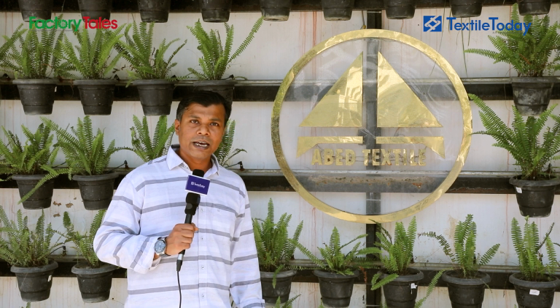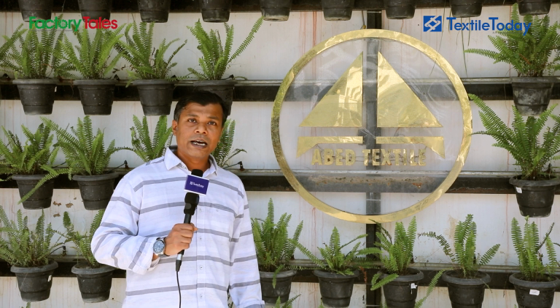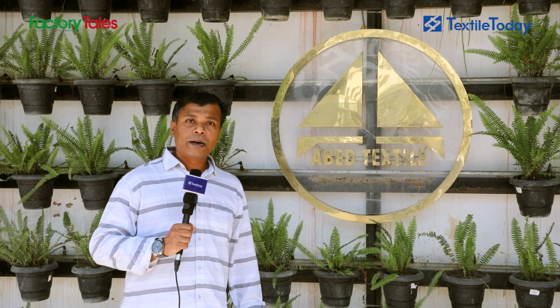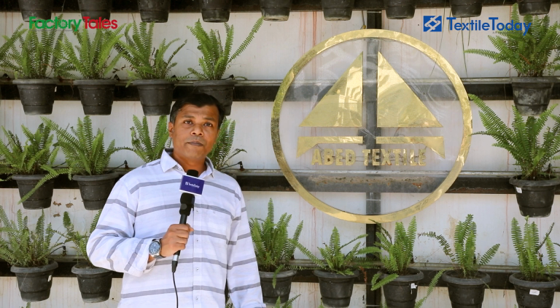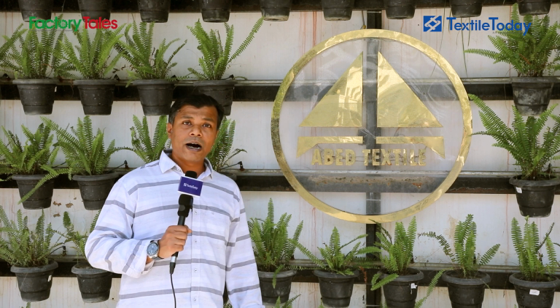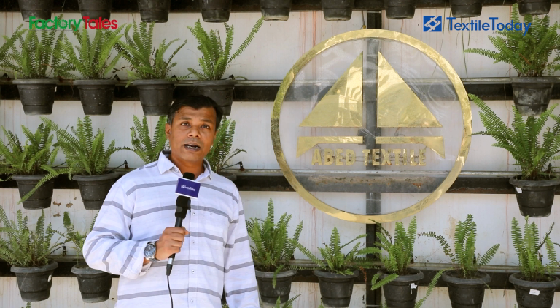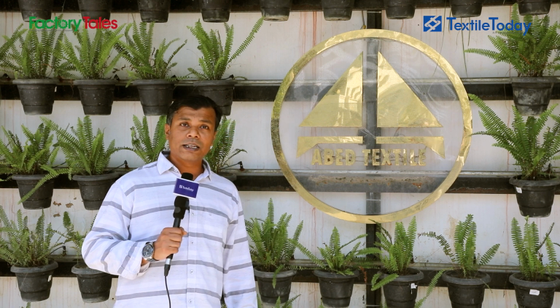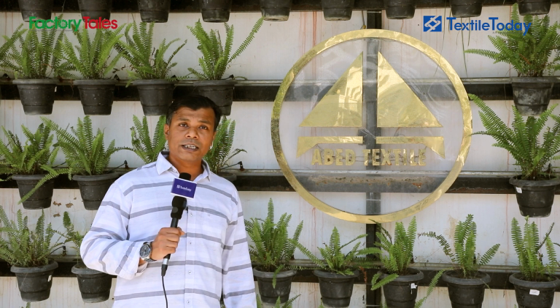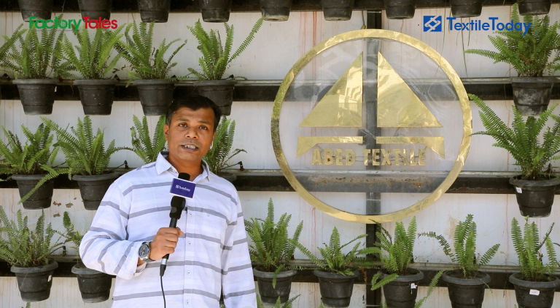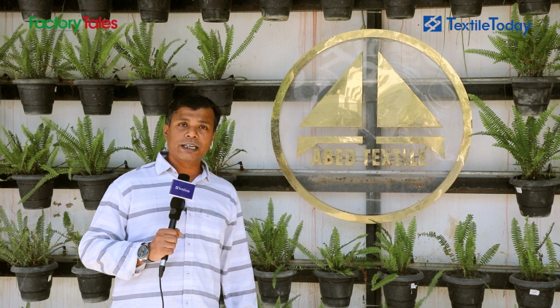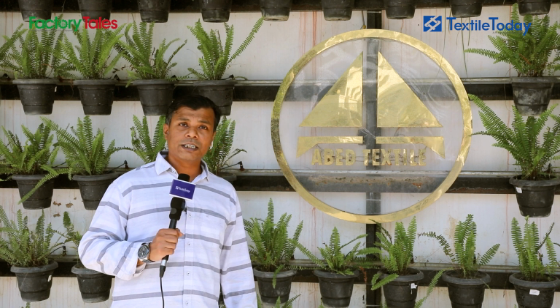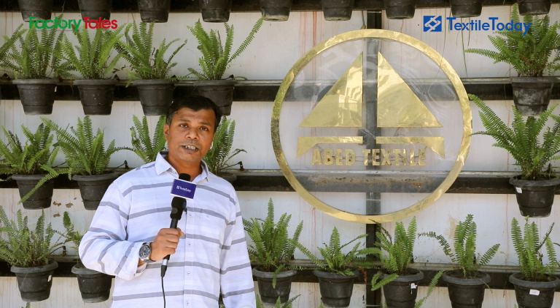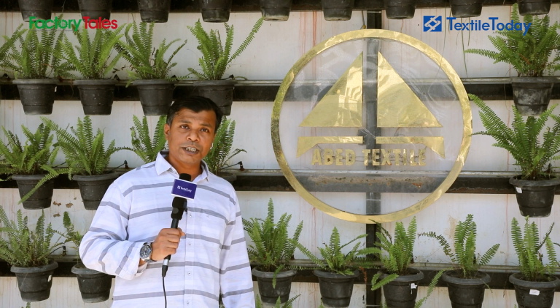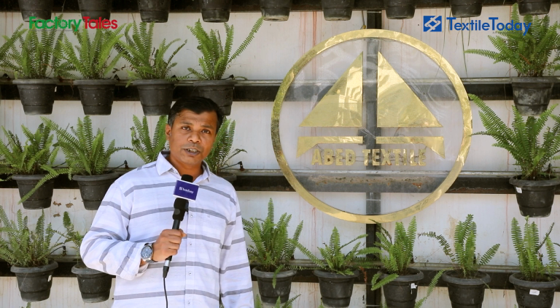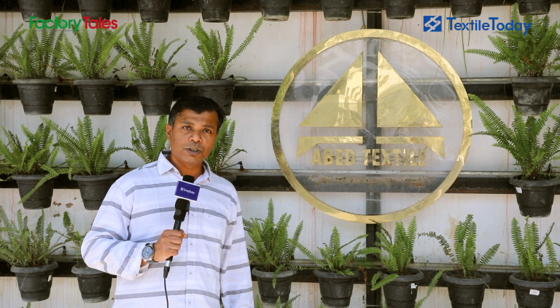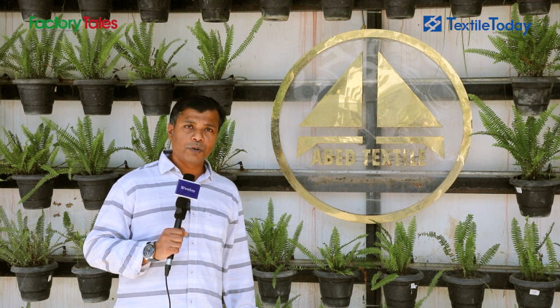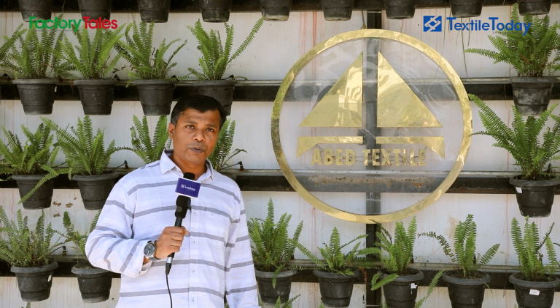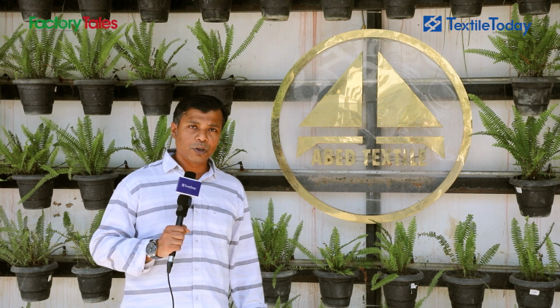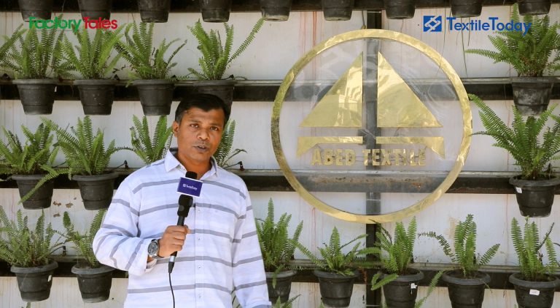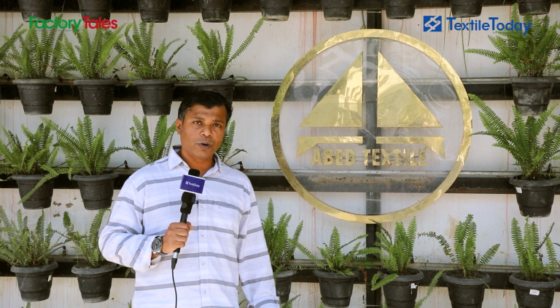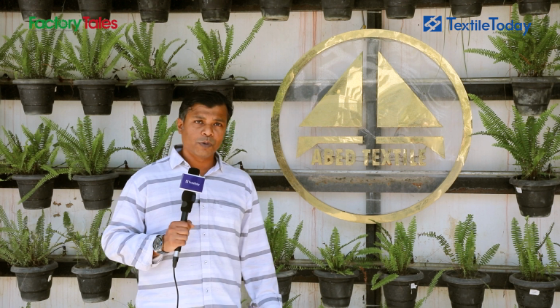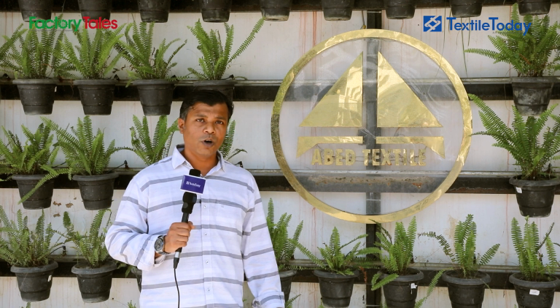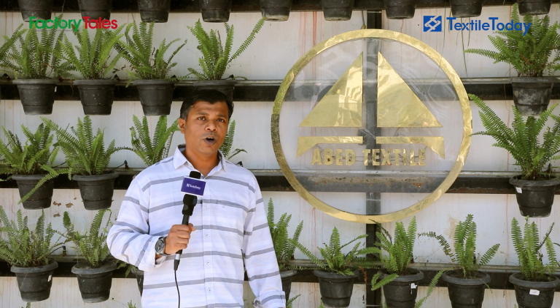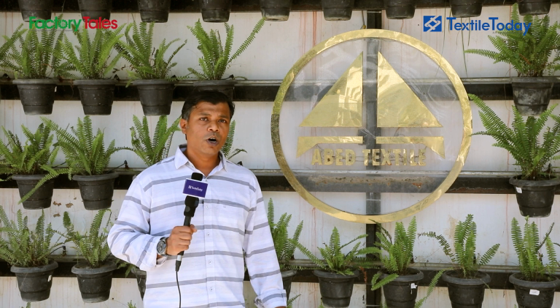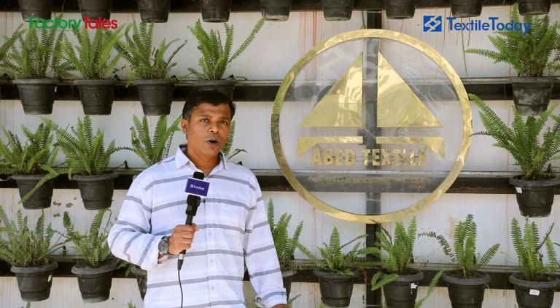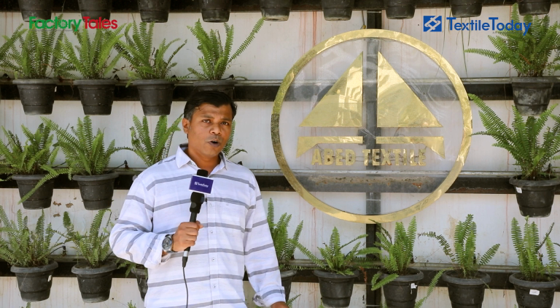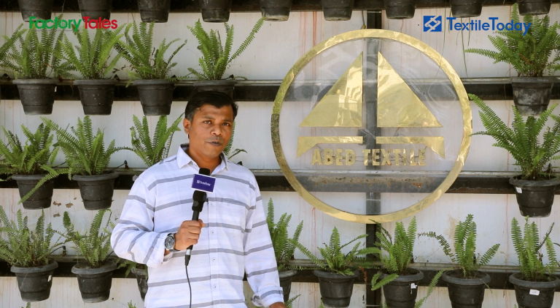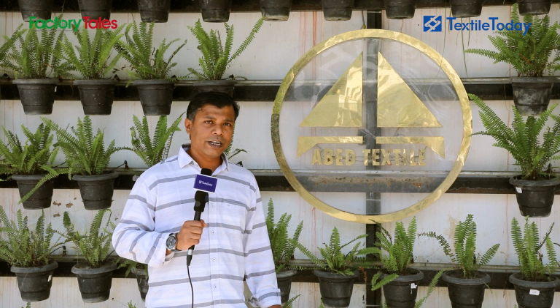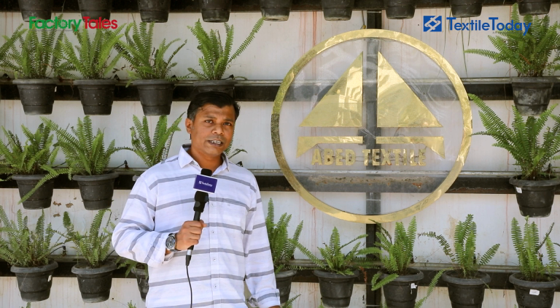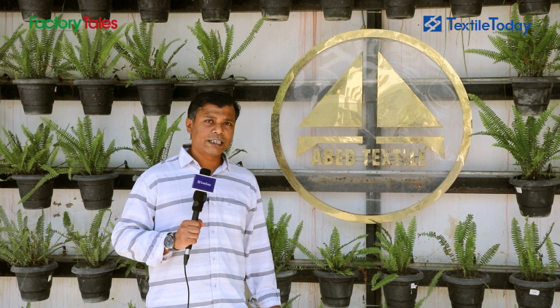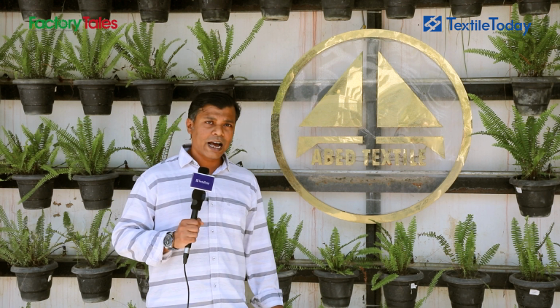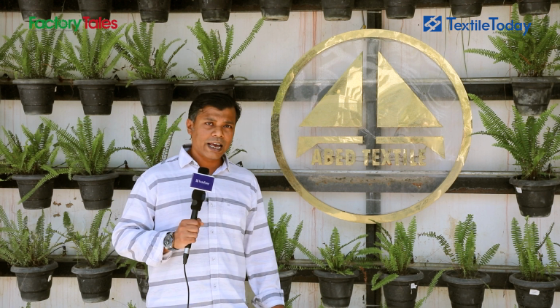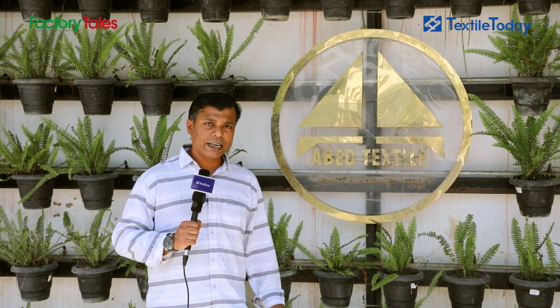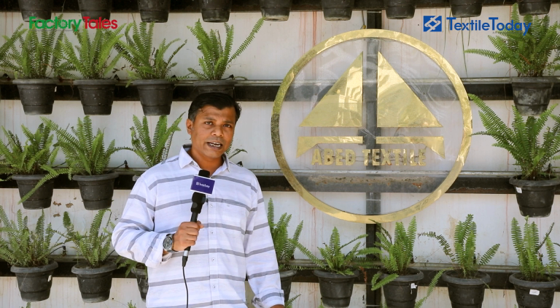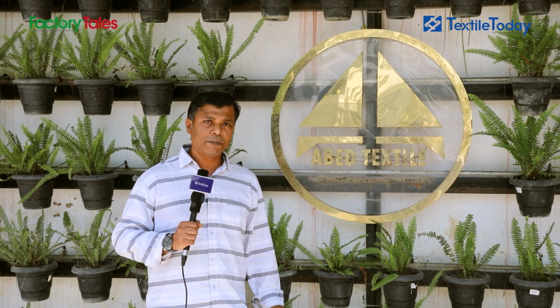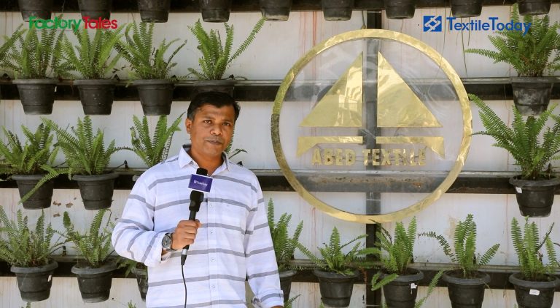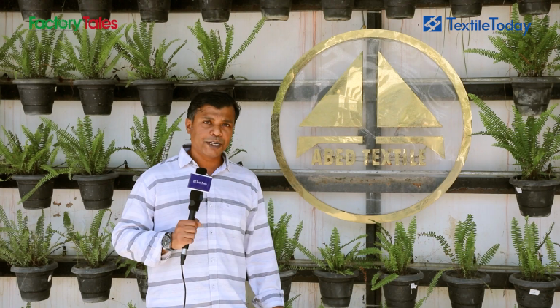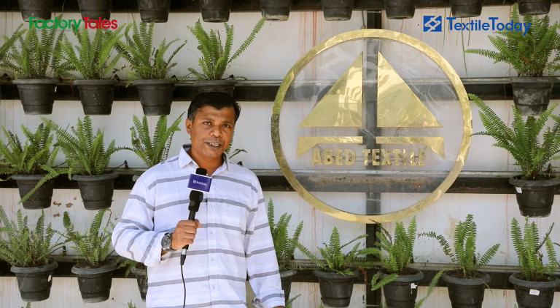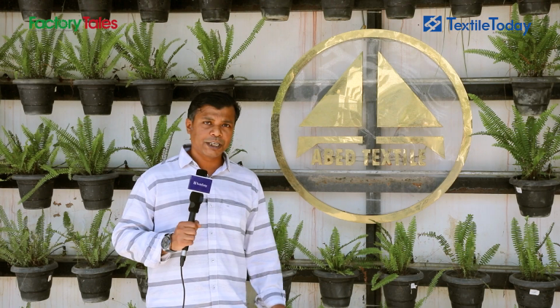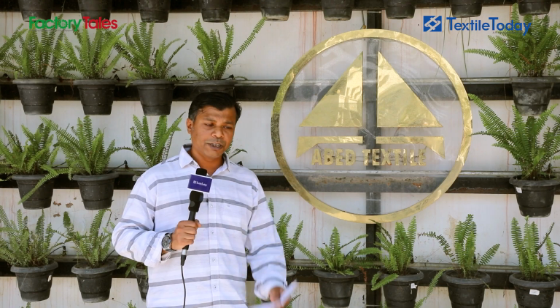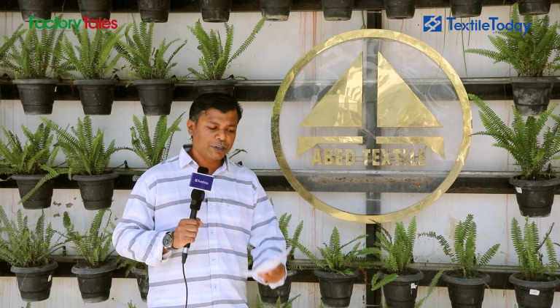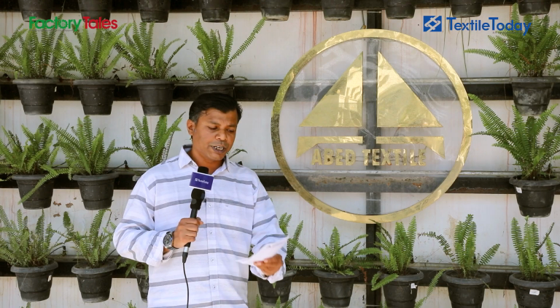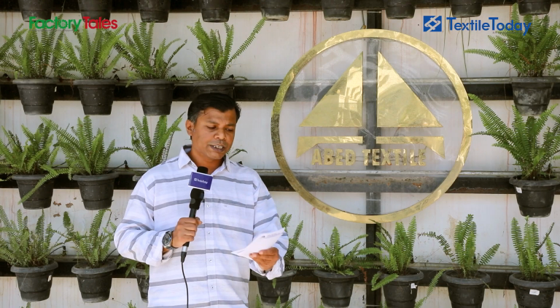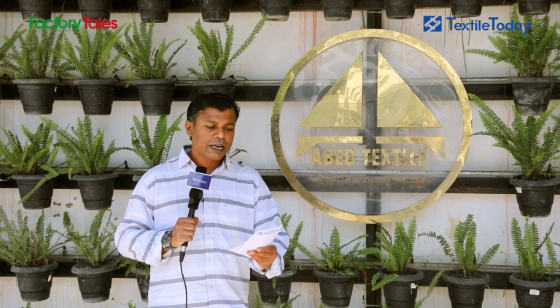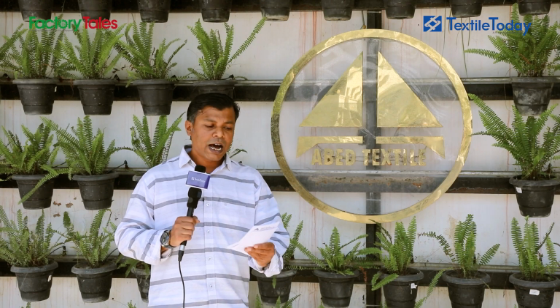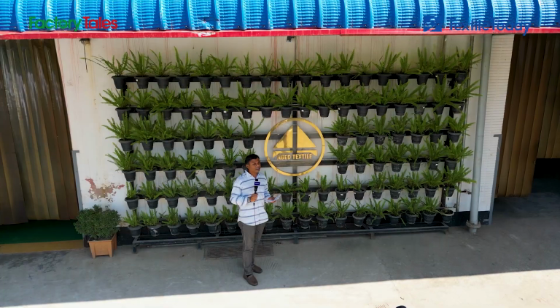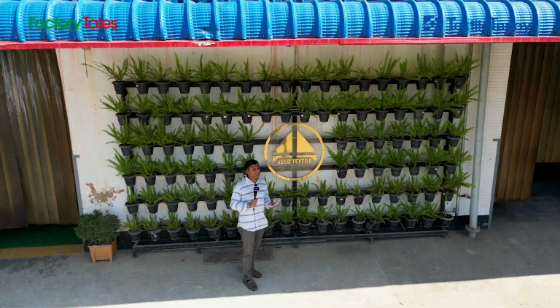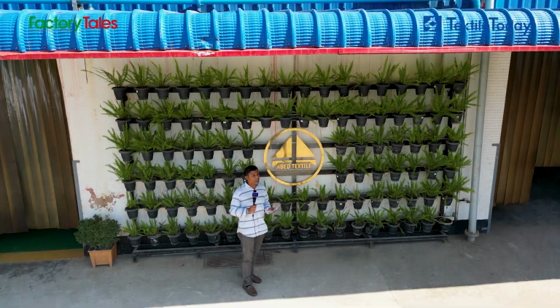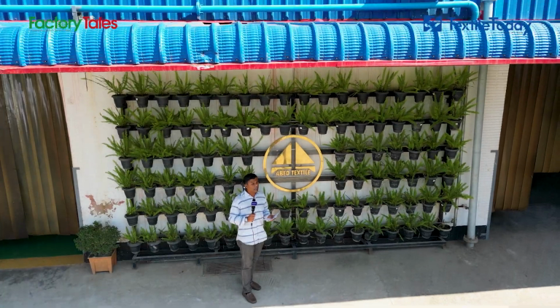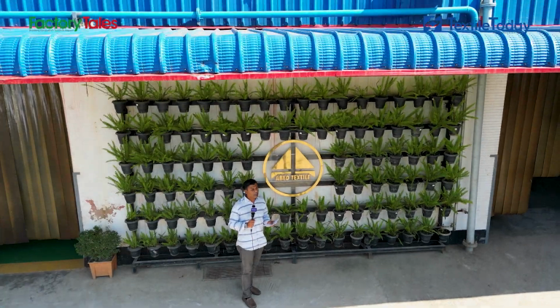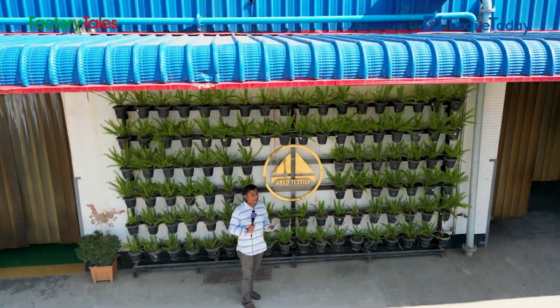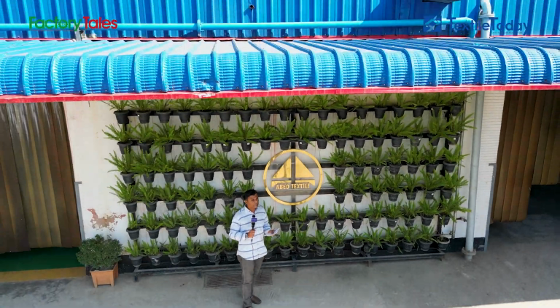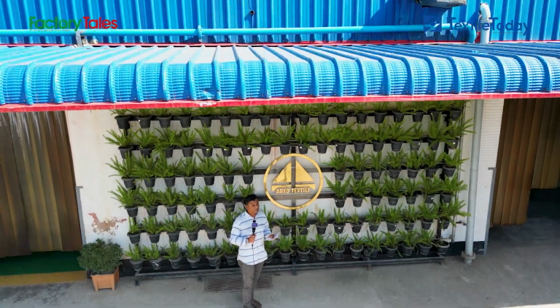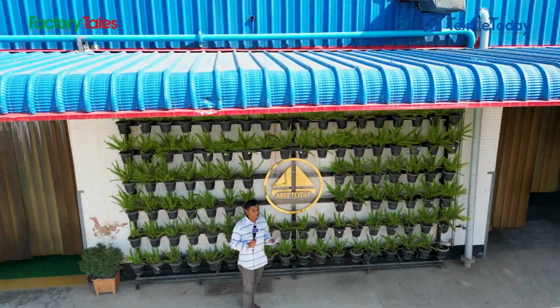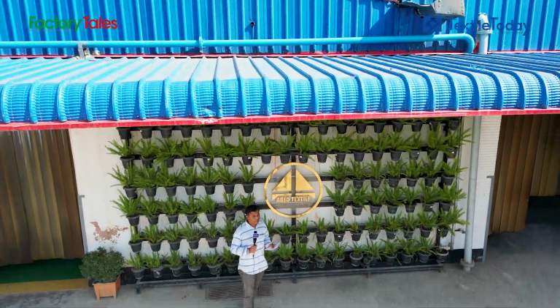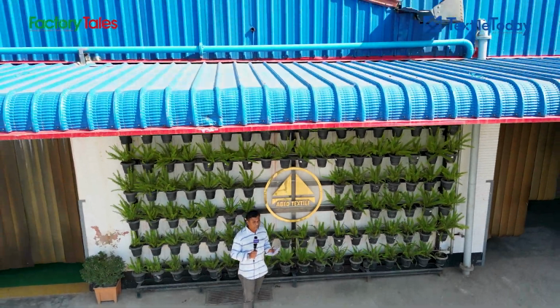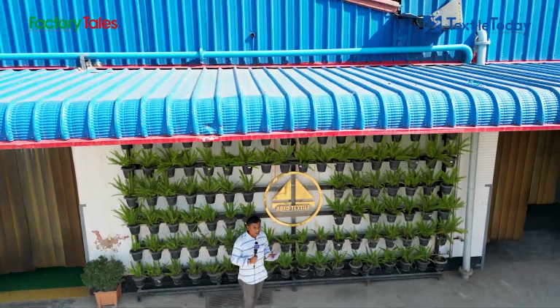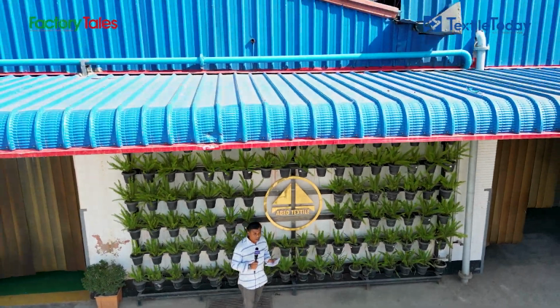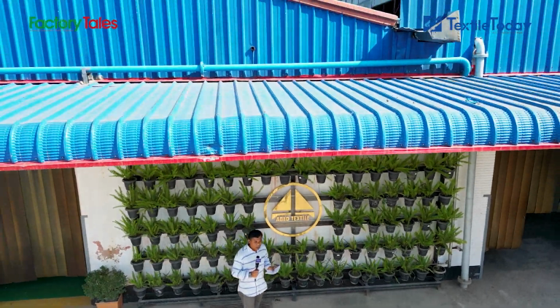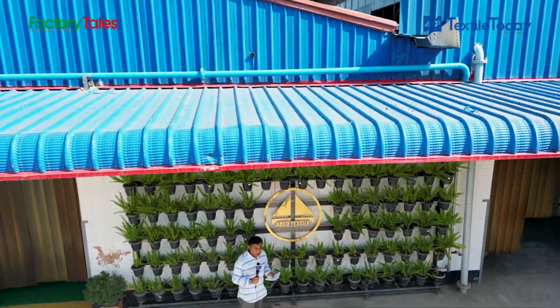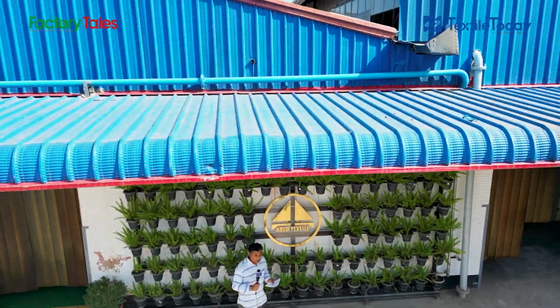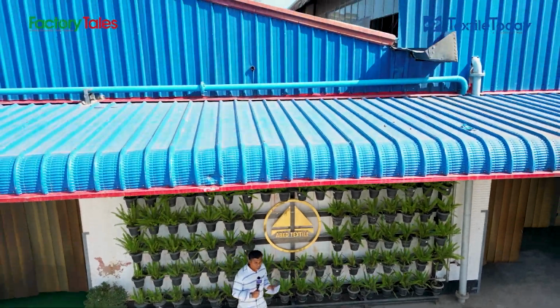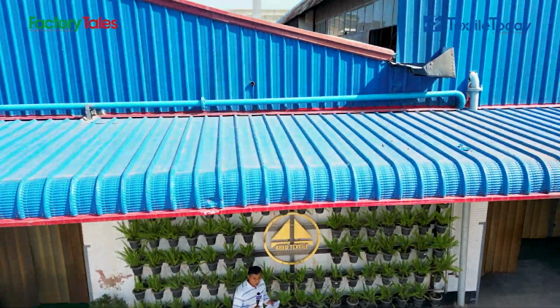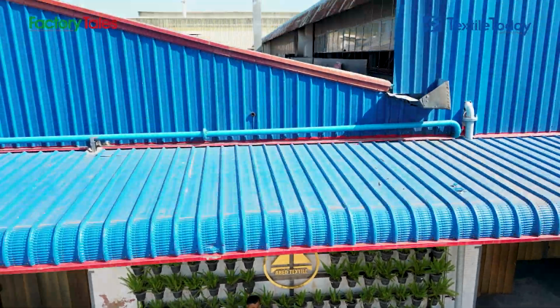In Bangladesh, there is a 3.5 Dying and Printing Unit. This is Texture Processing Mills Ltd.